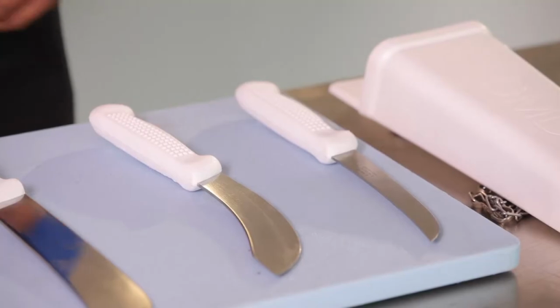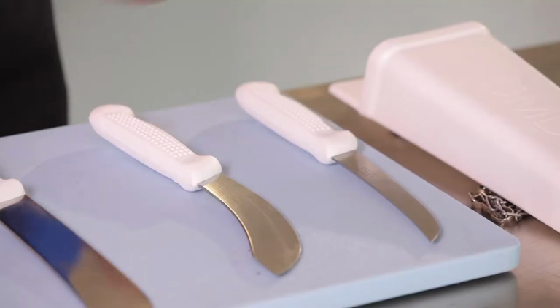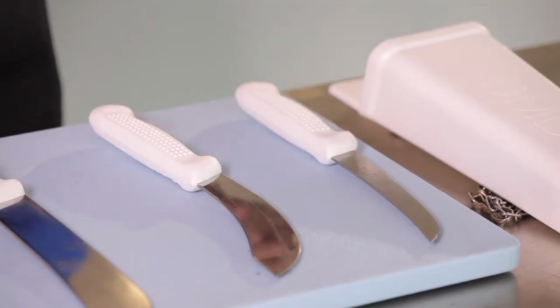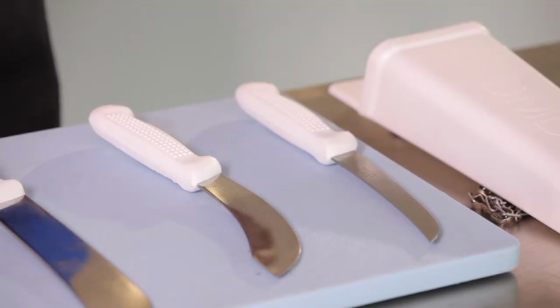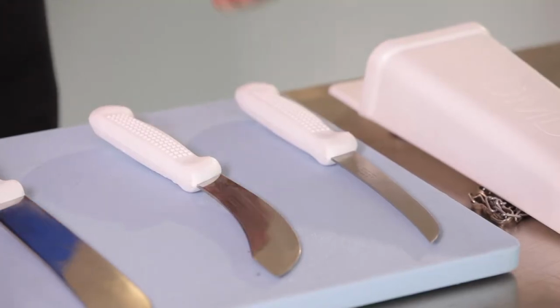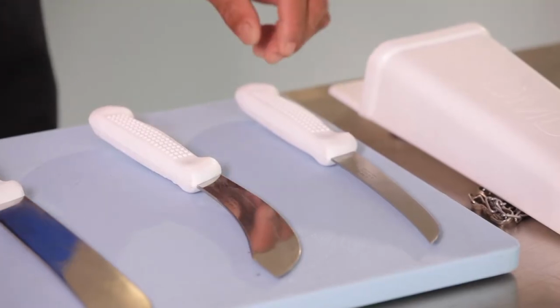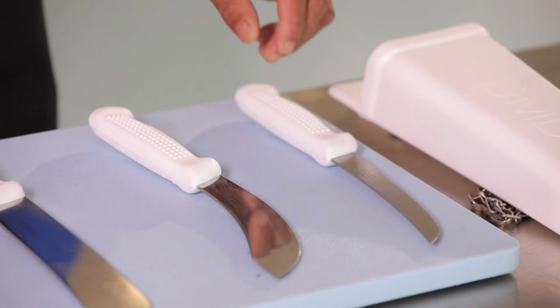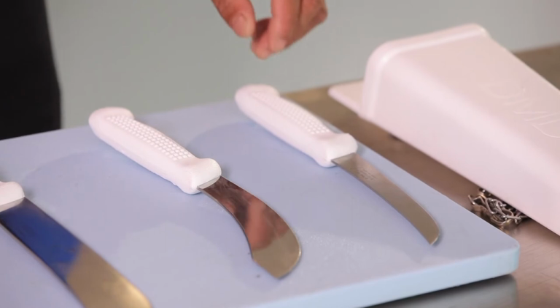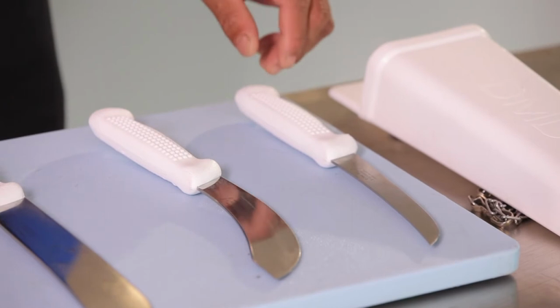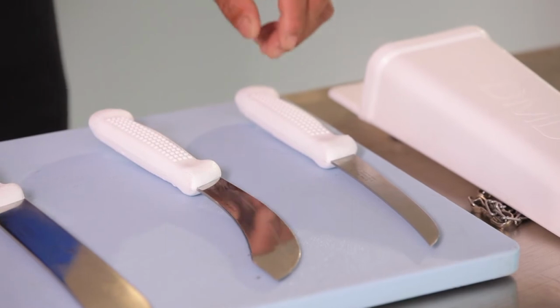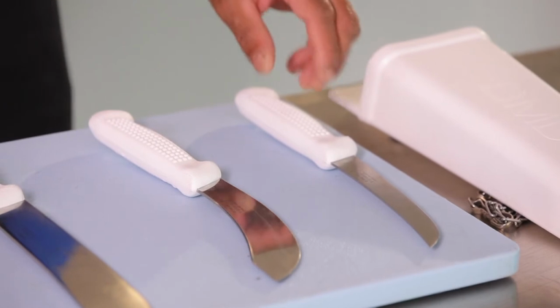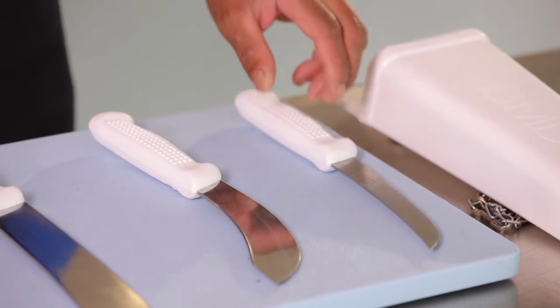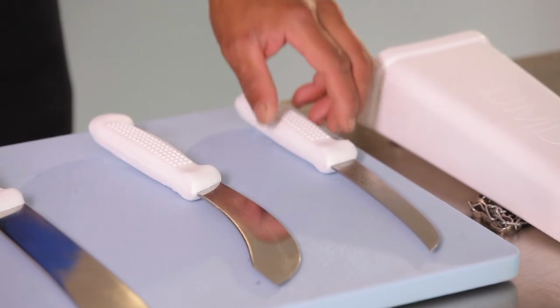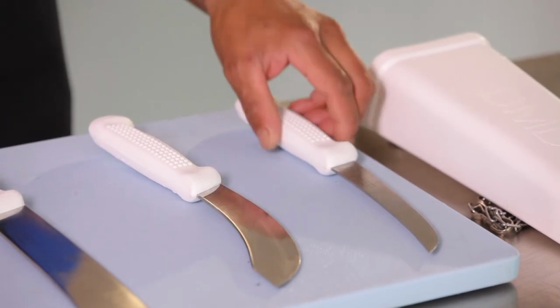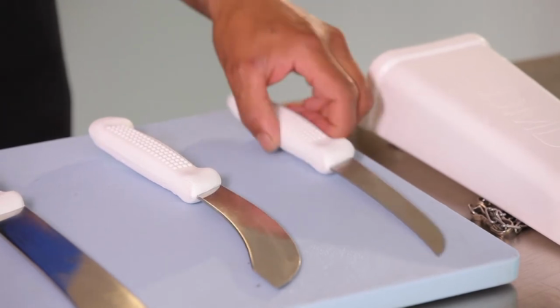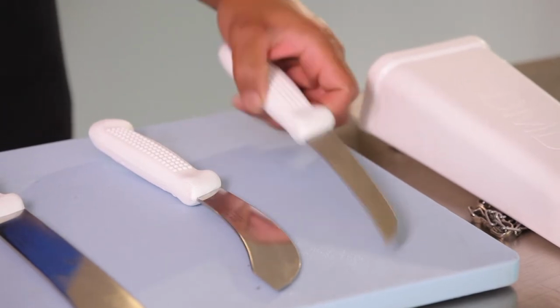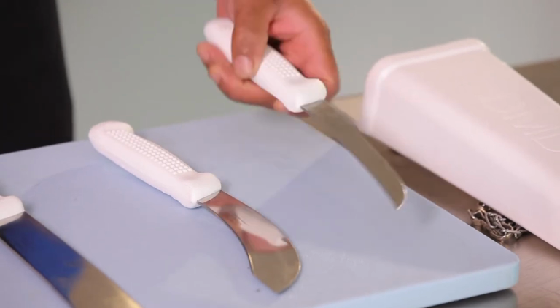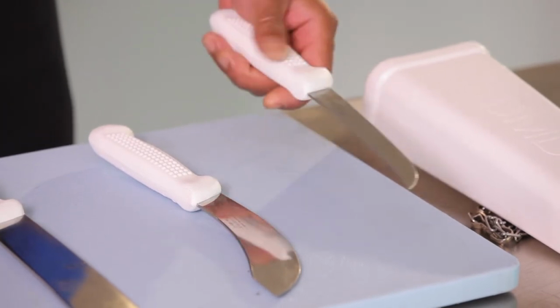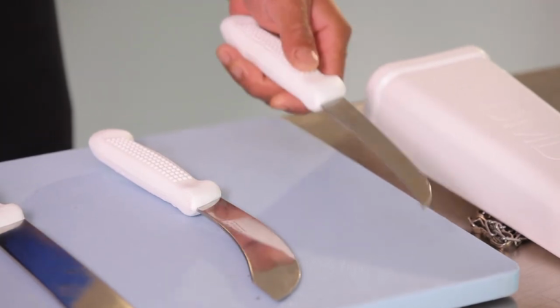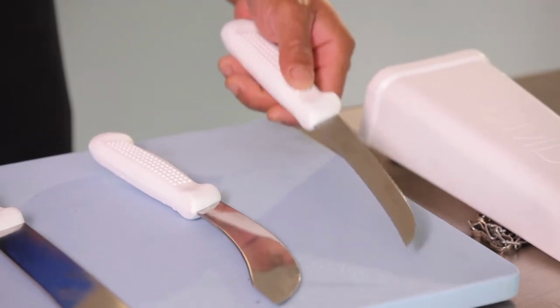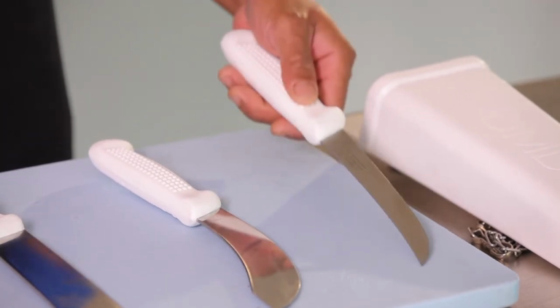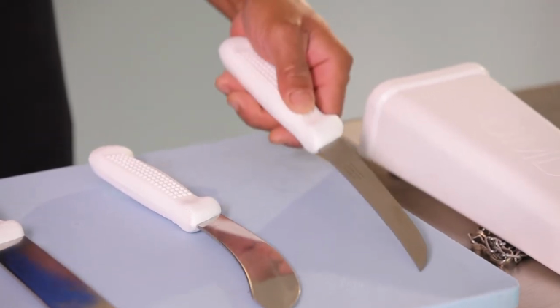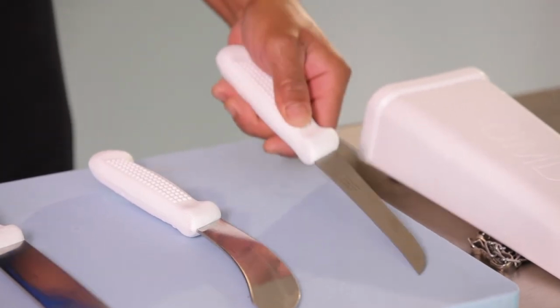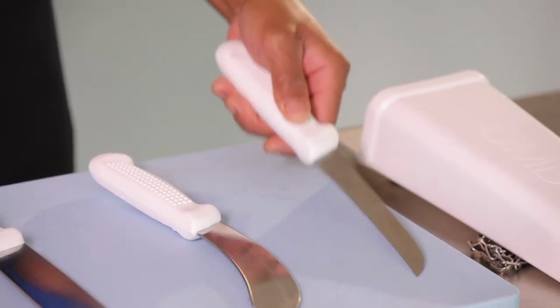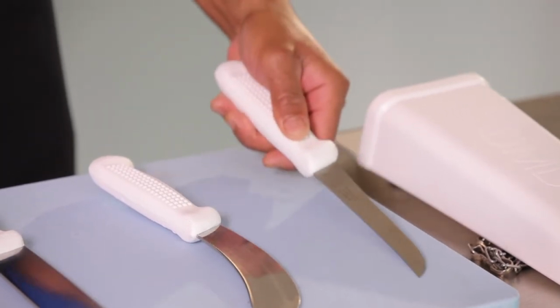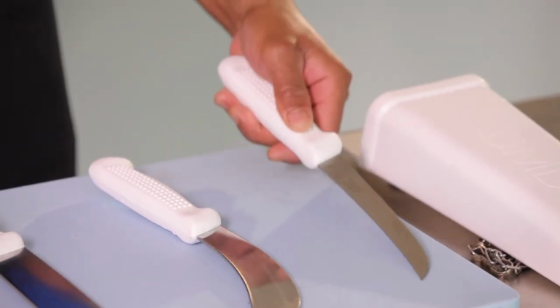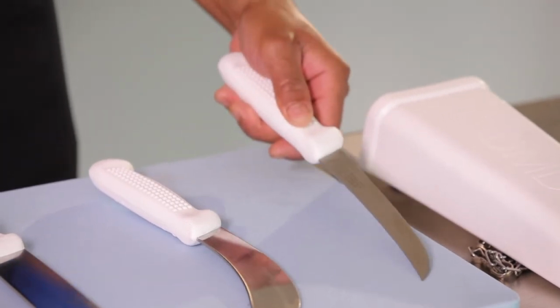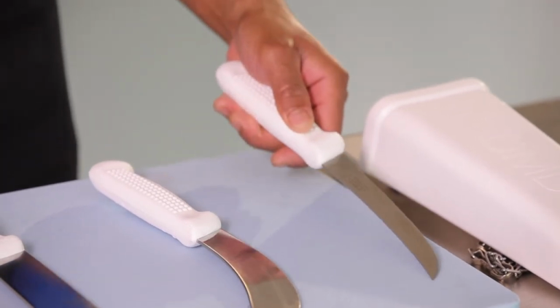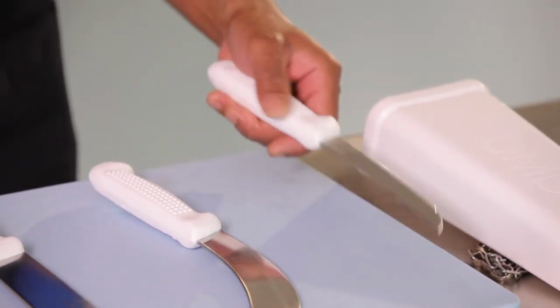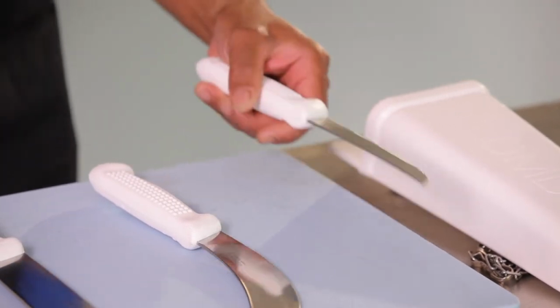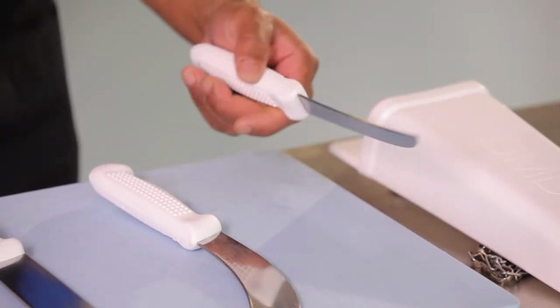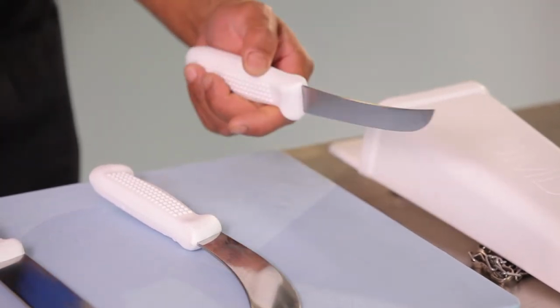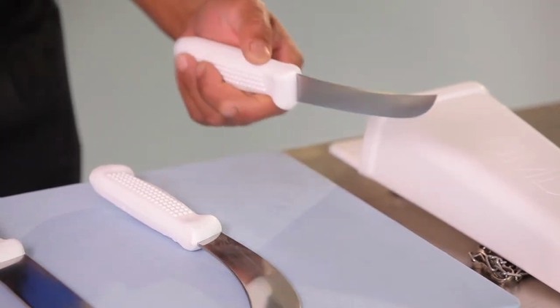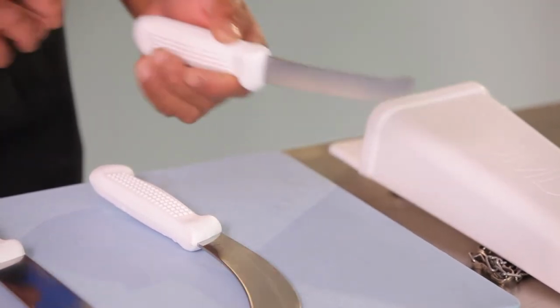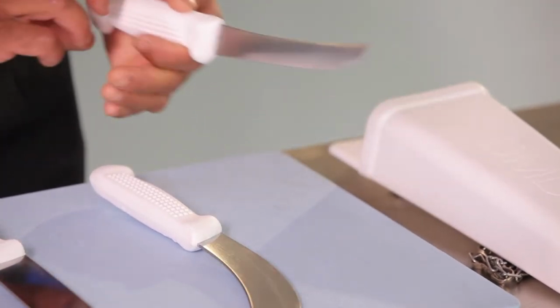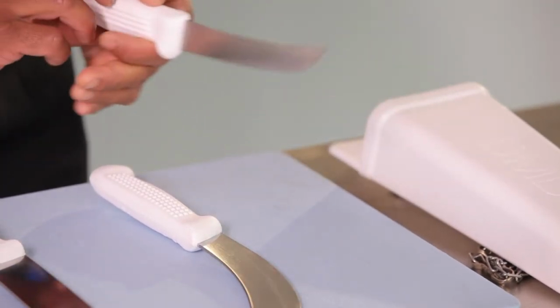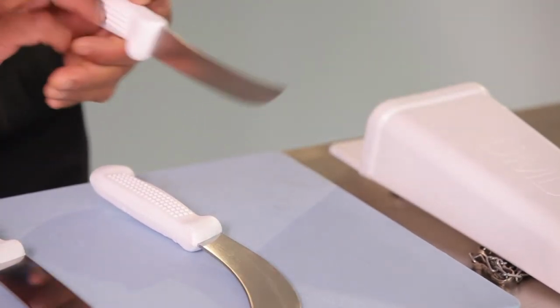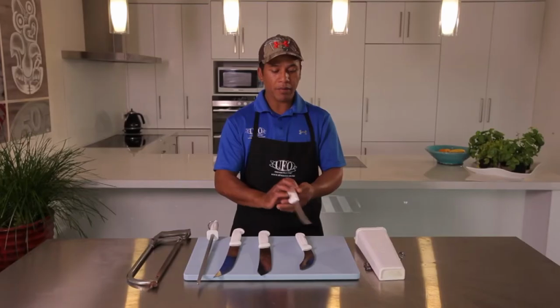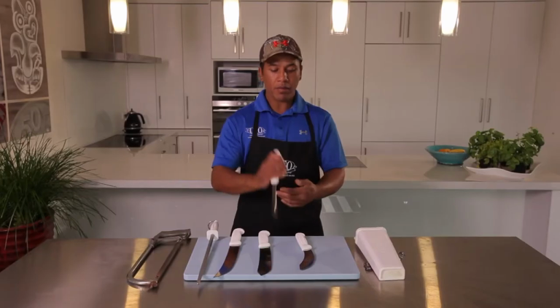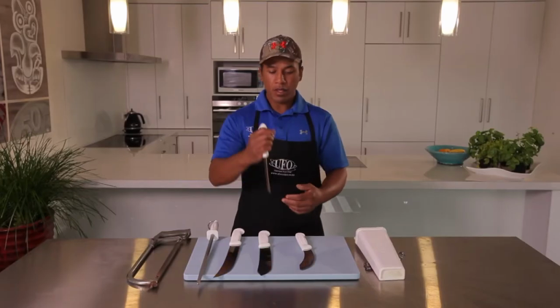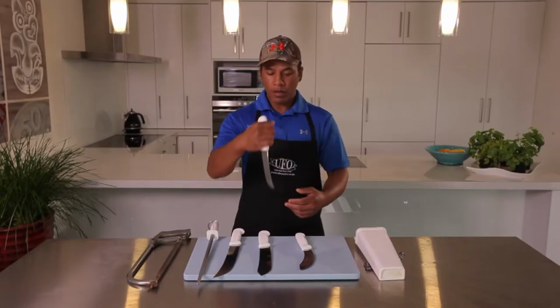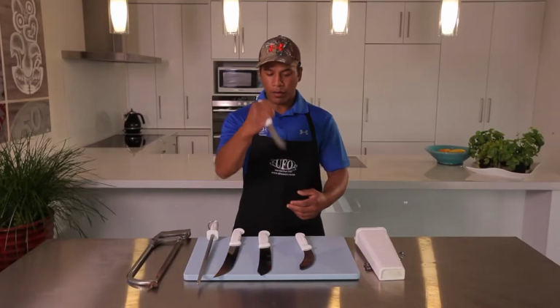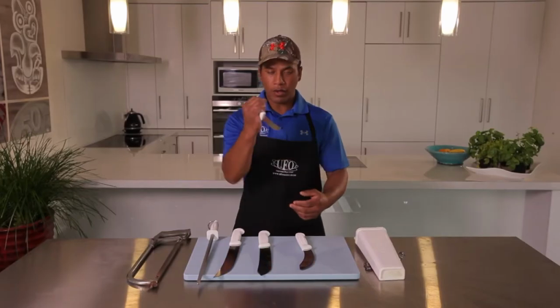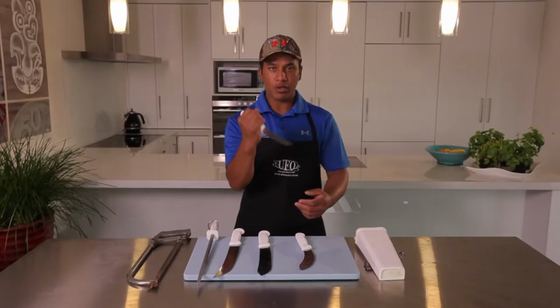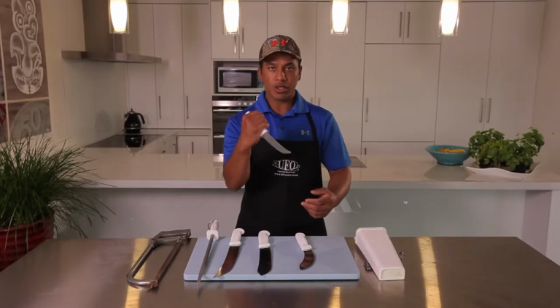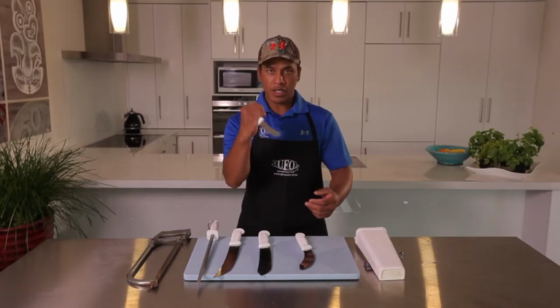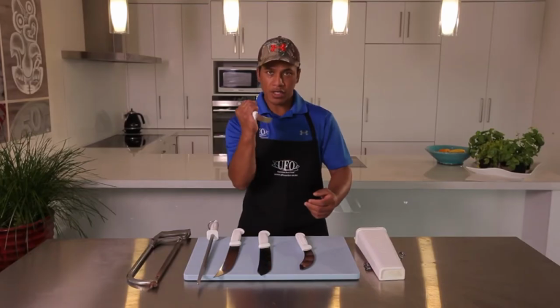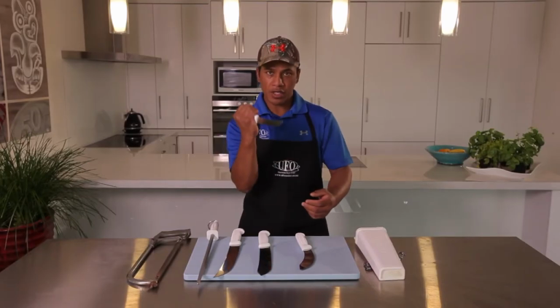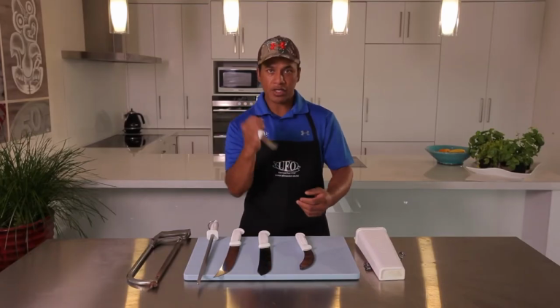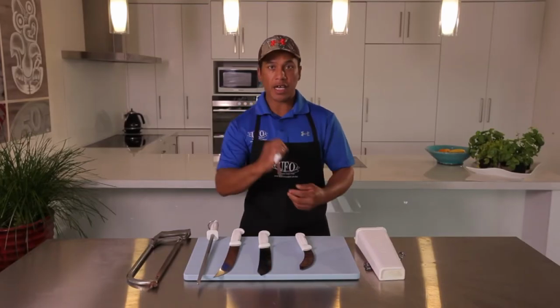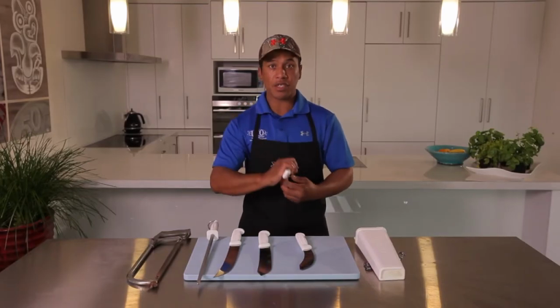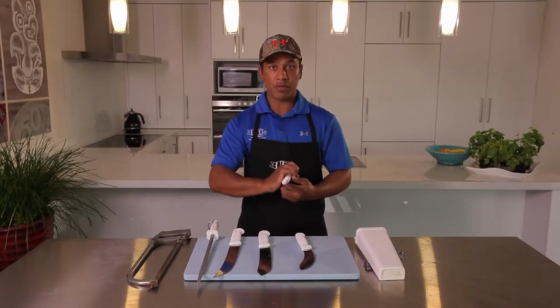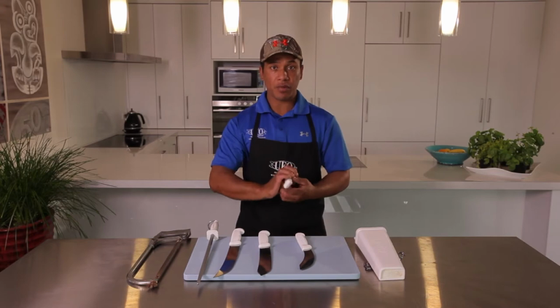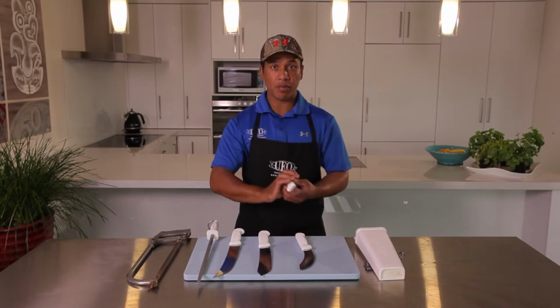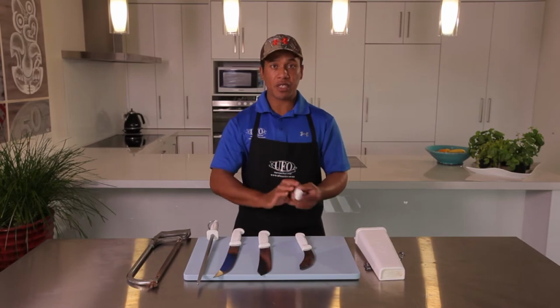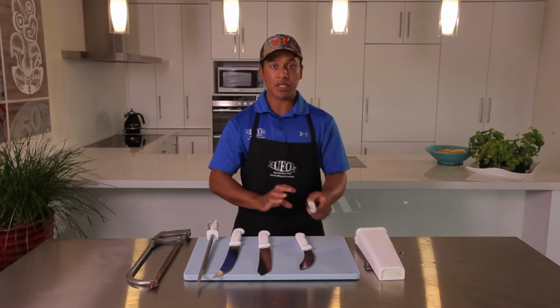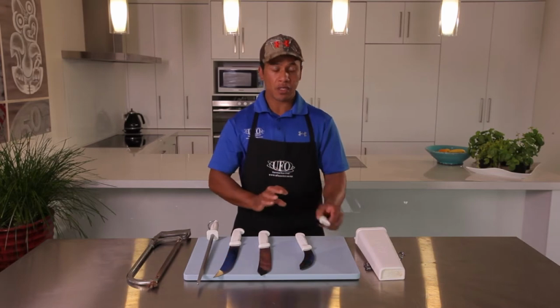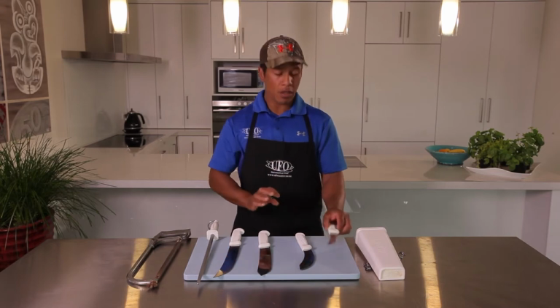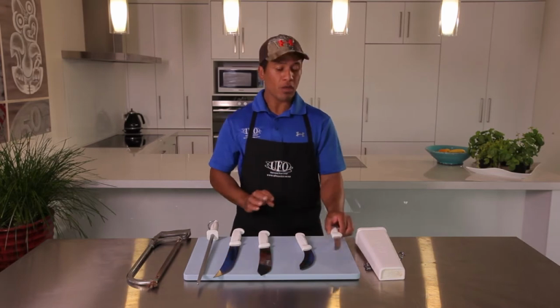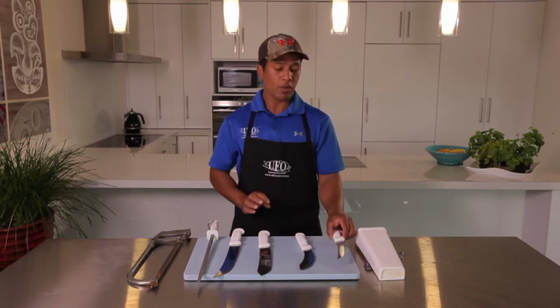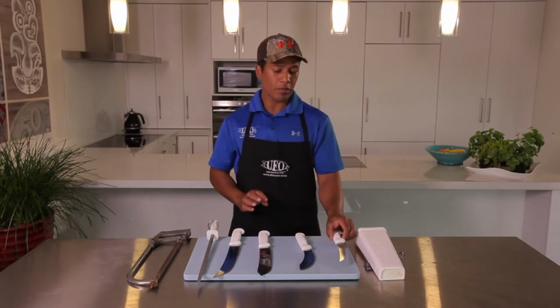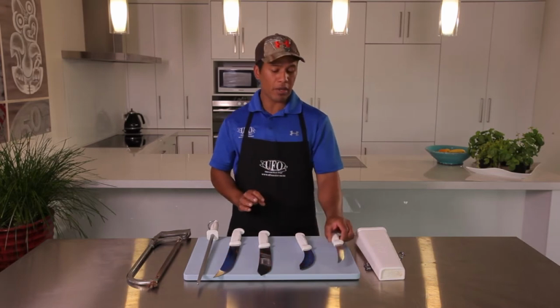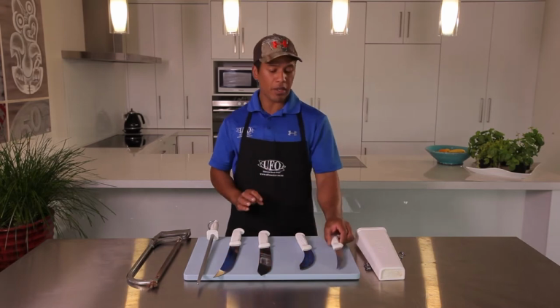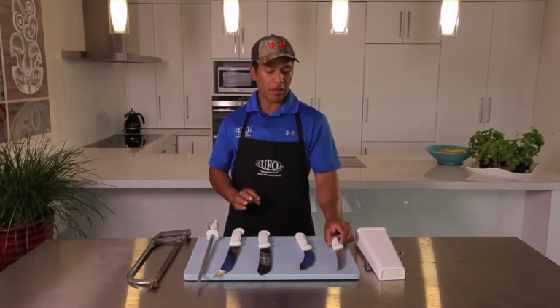First up is my boning knife. It's flexible, long, very pointy — very good to get into hard to reach places when boning.